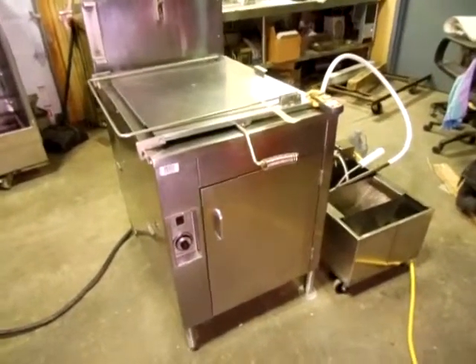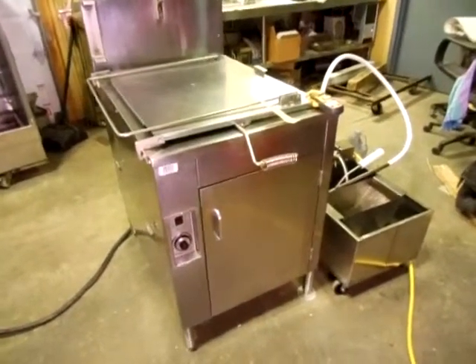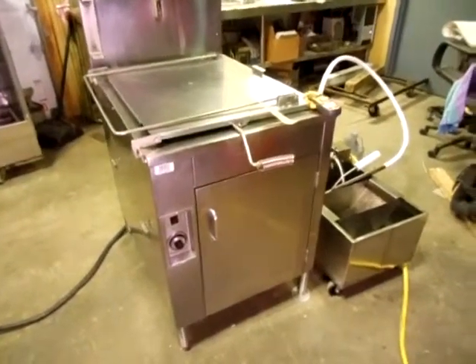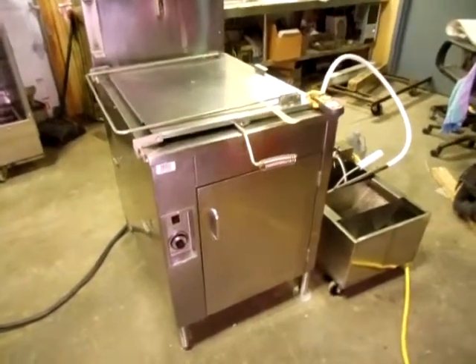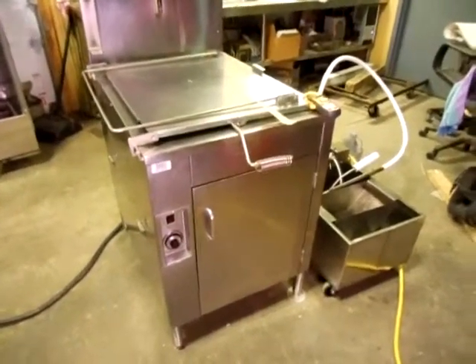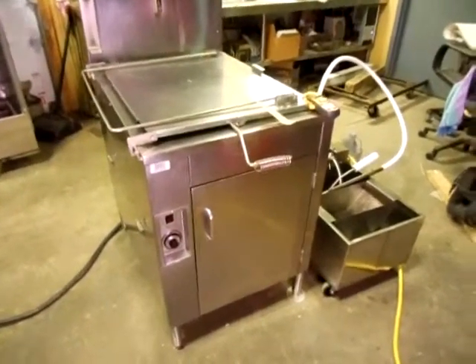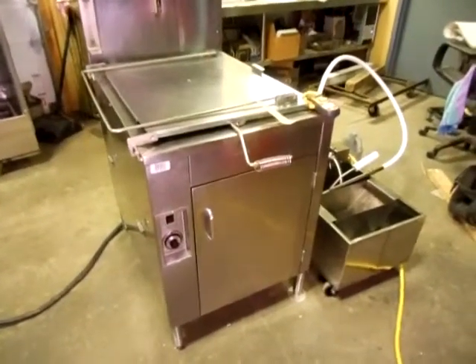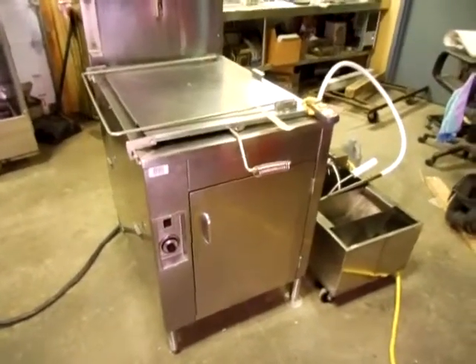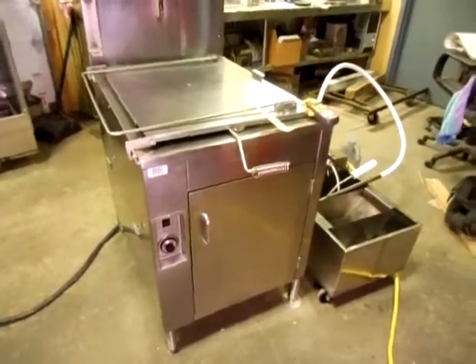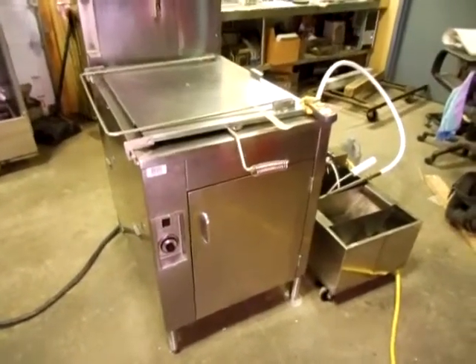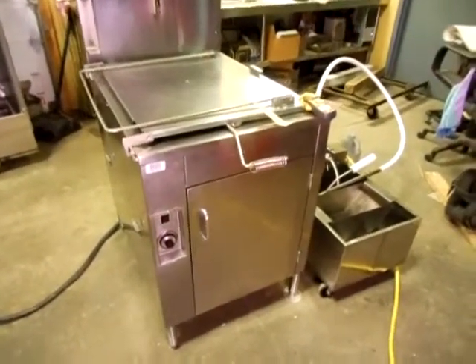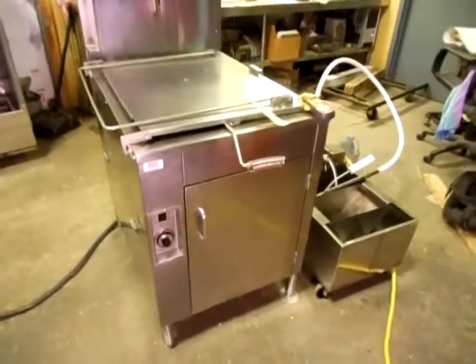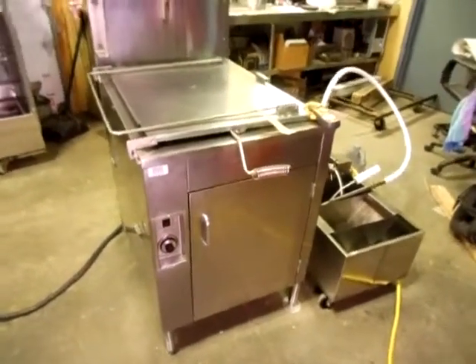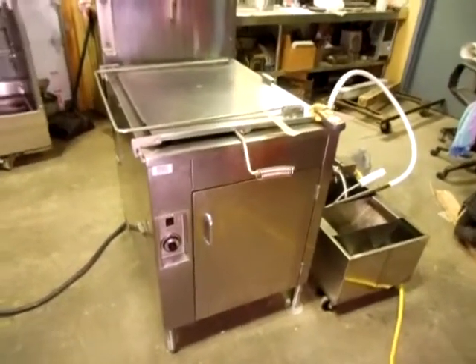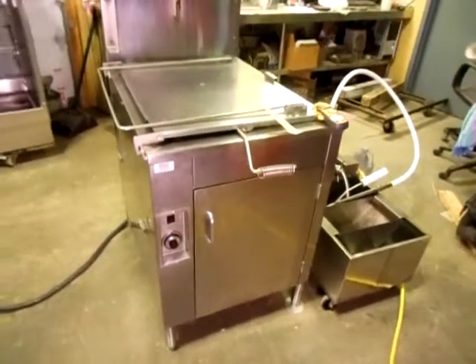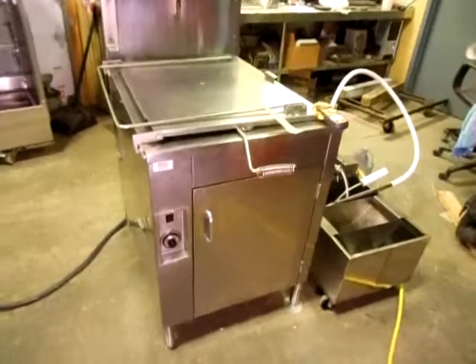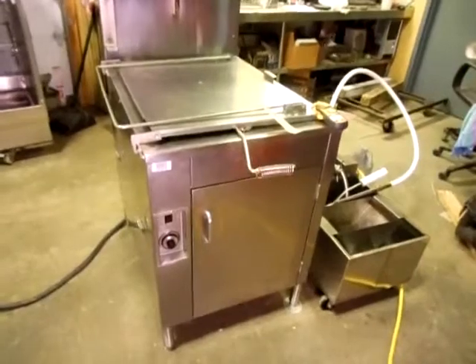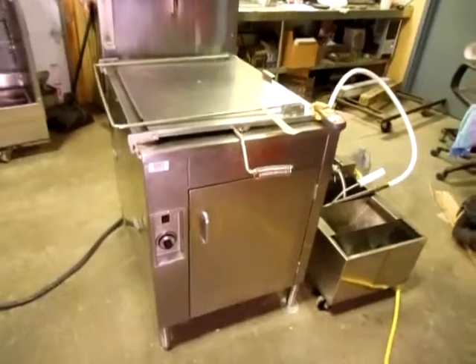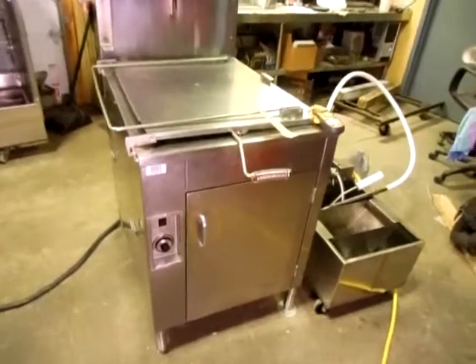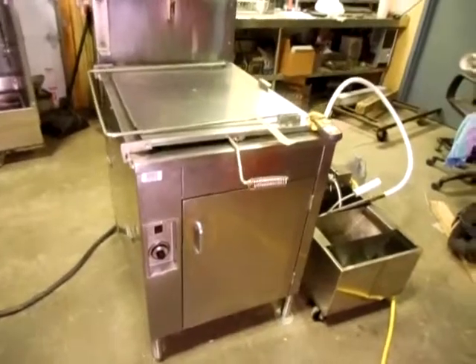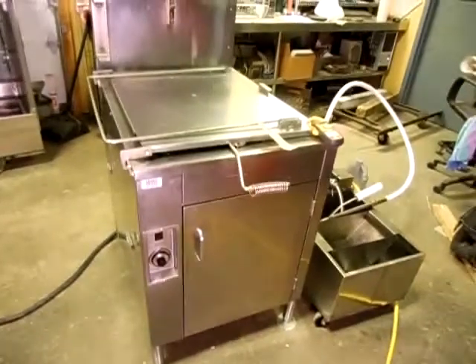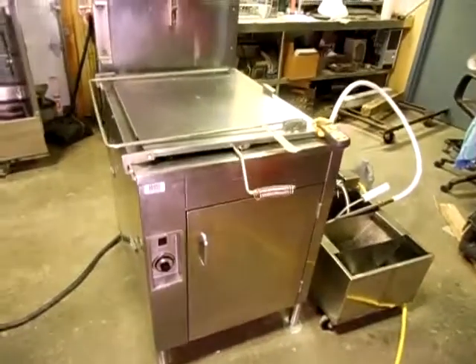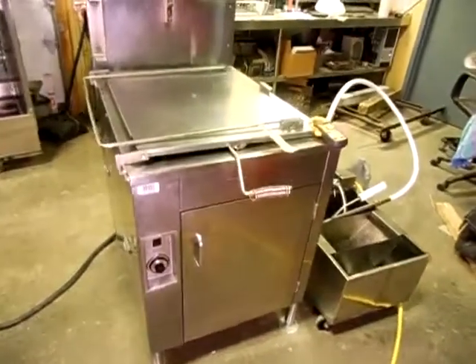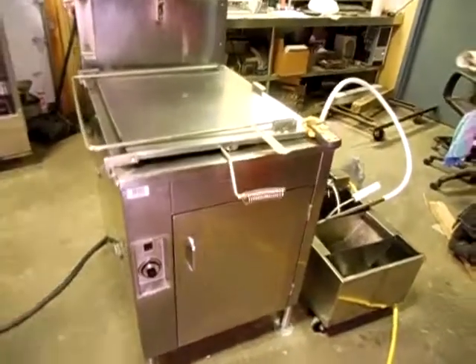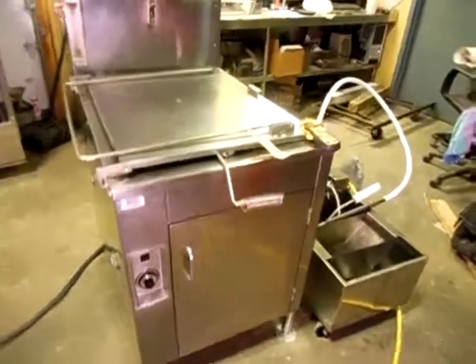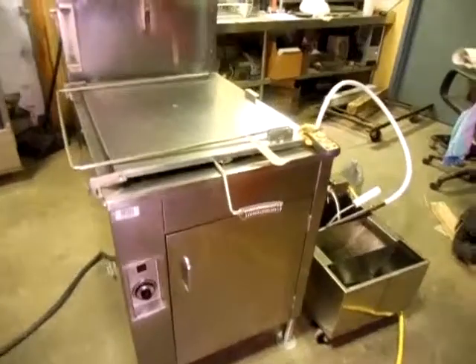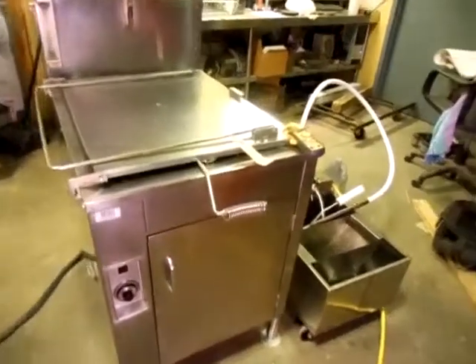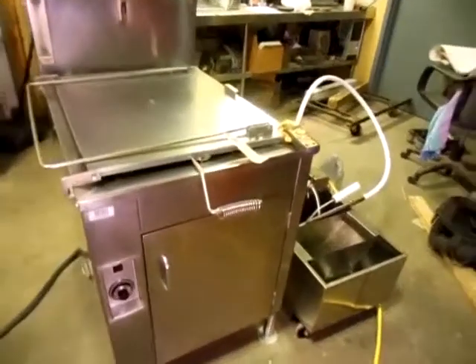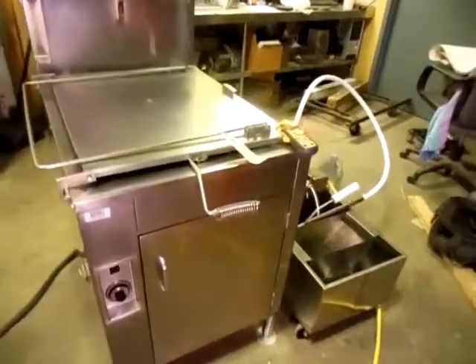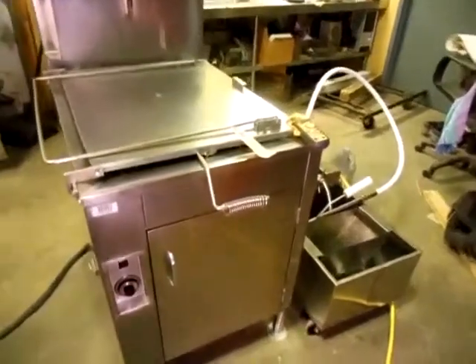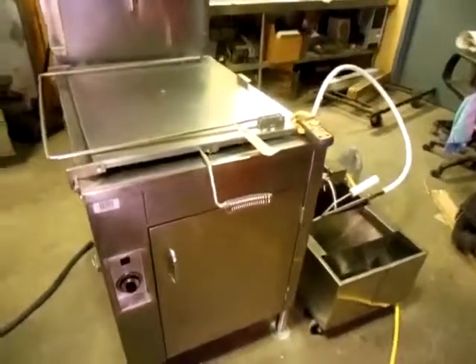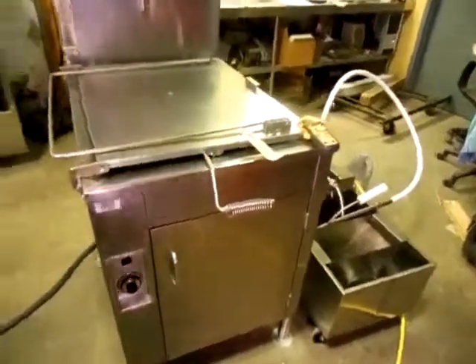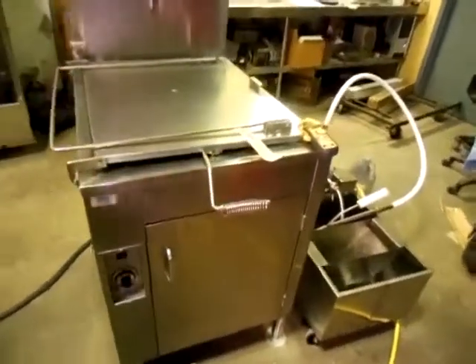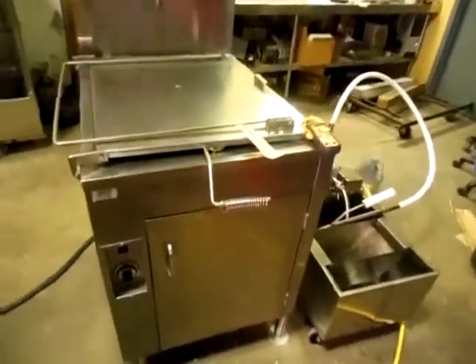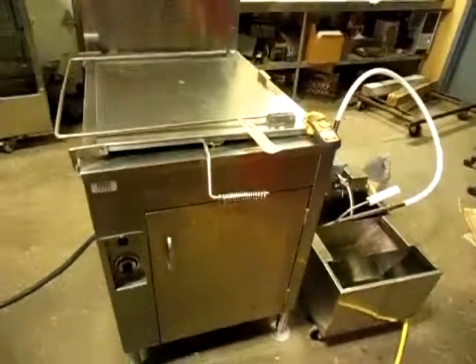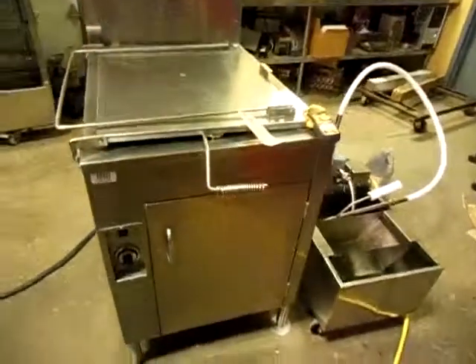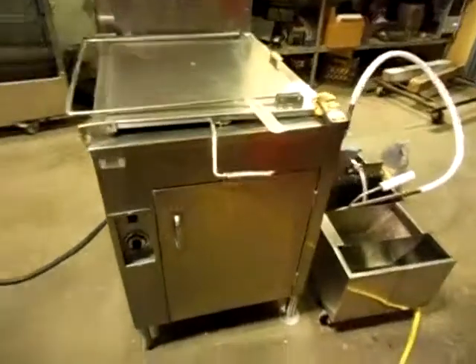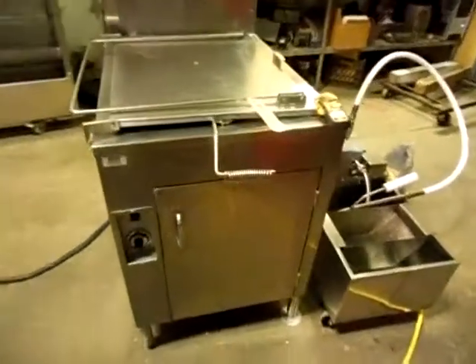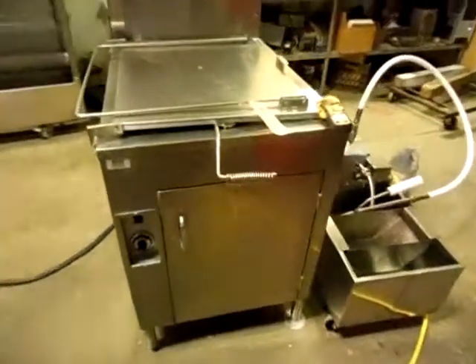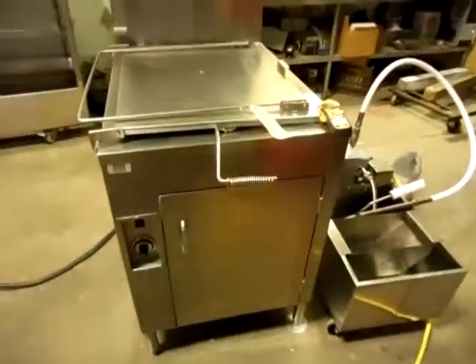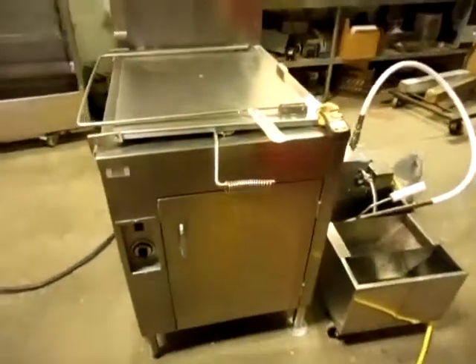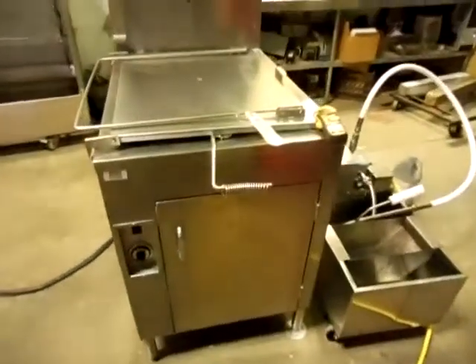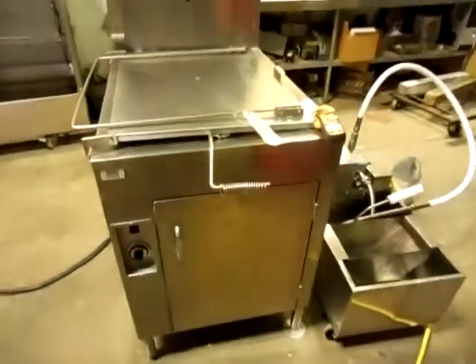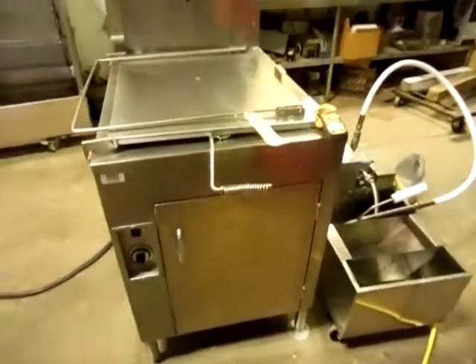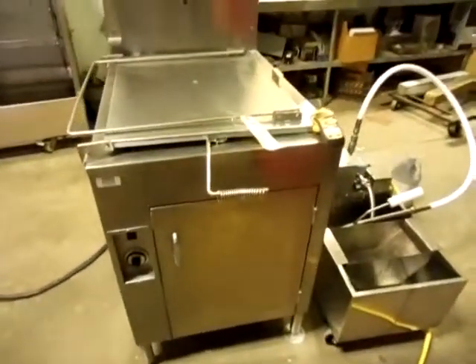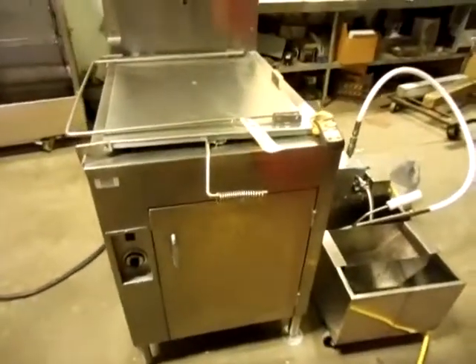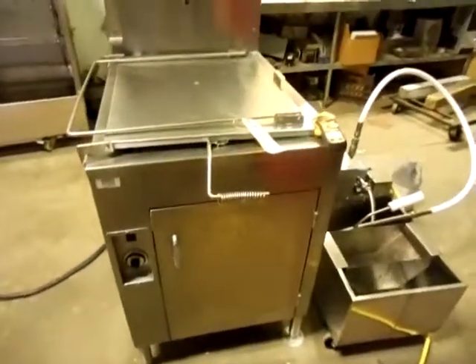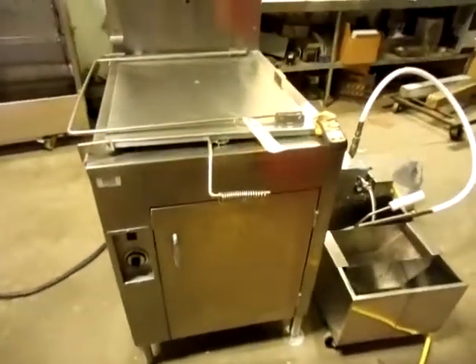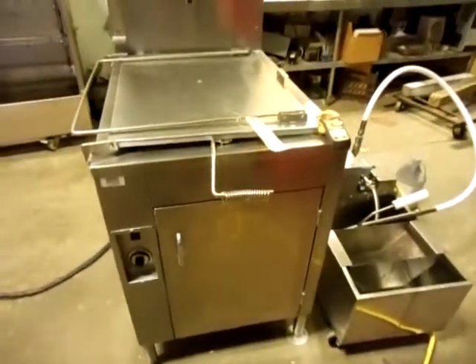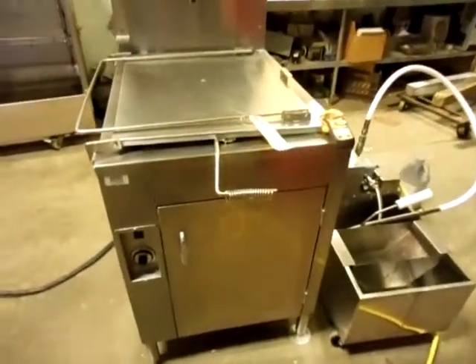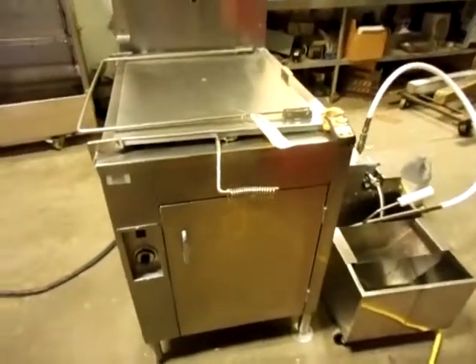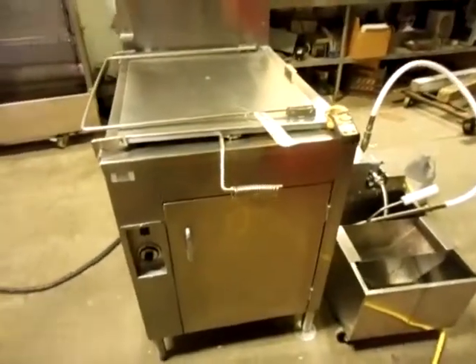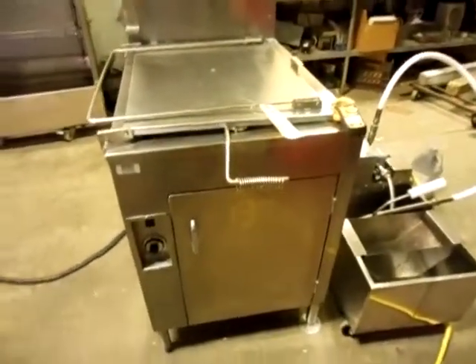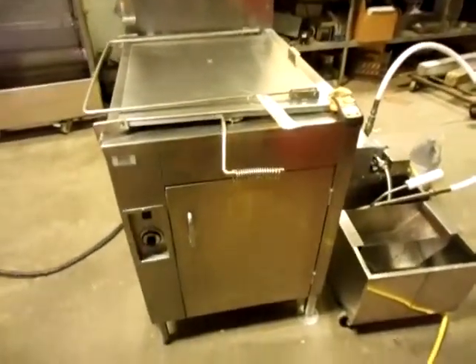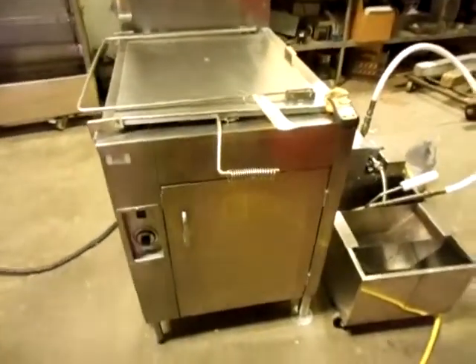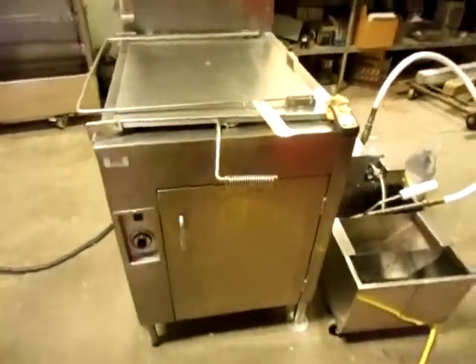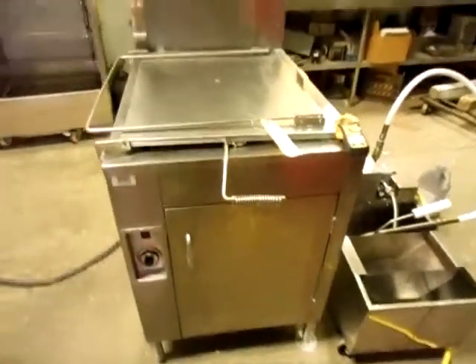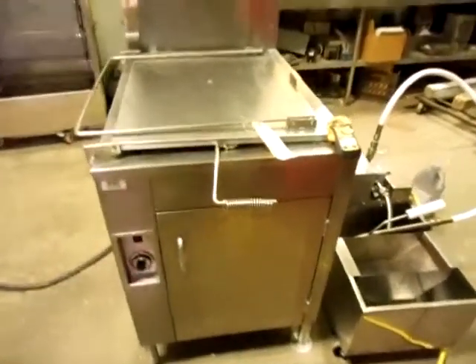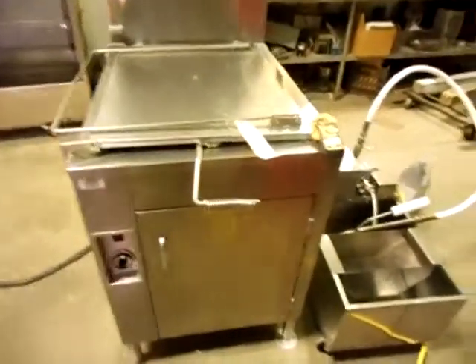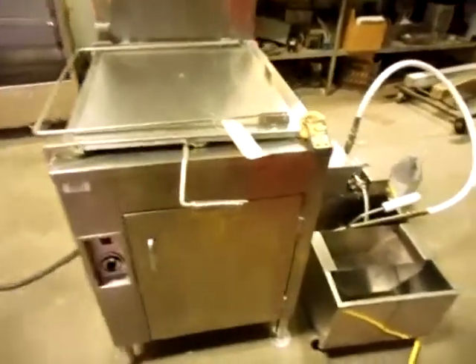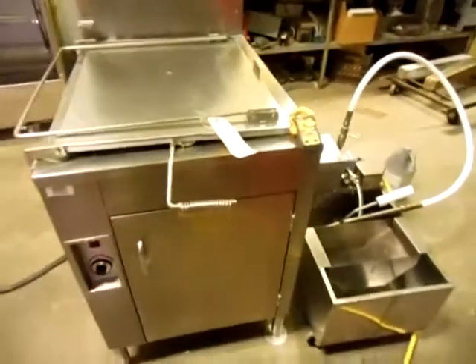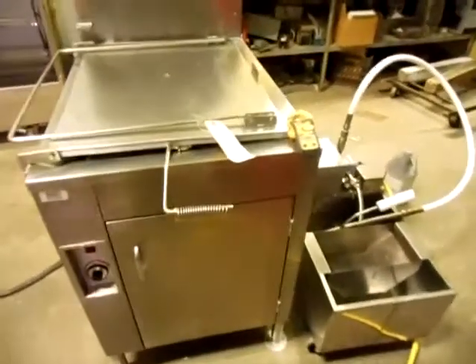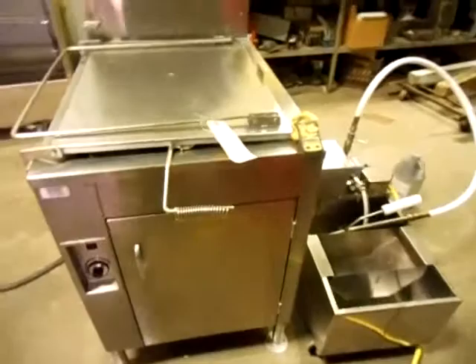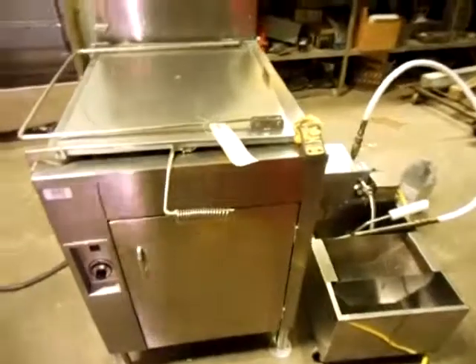Hello and welcome to QuipCon. So you're looking for a donut fryer, obviously, and you're wondering what kind should you get?